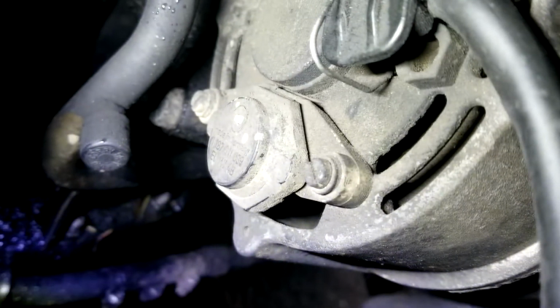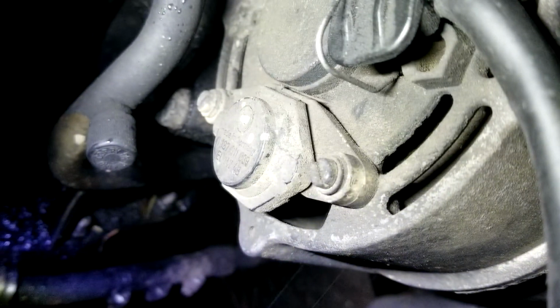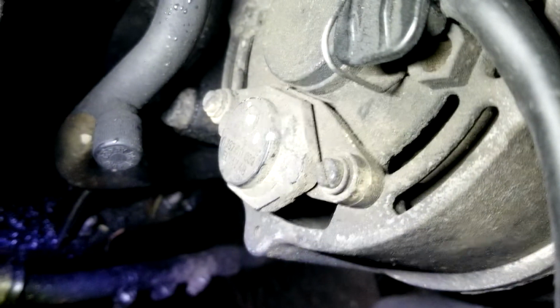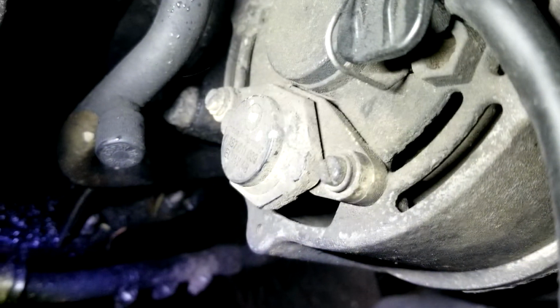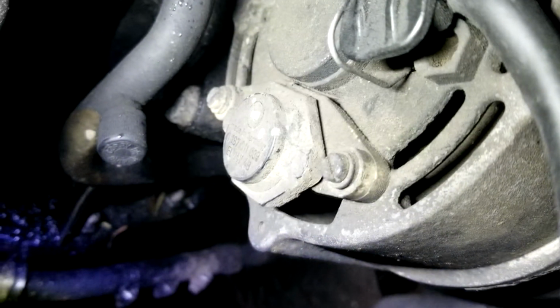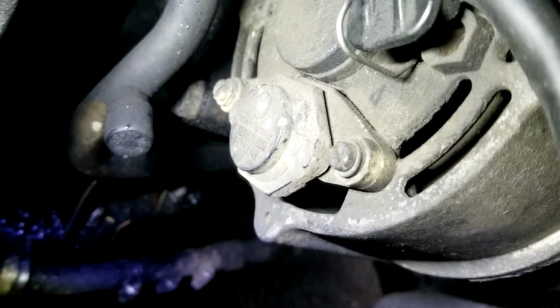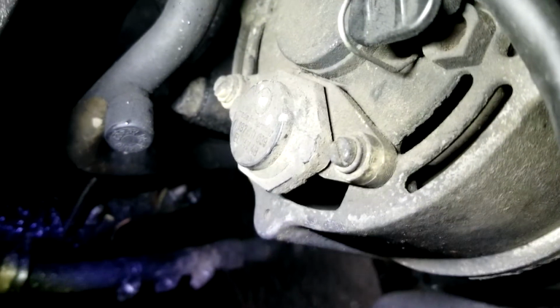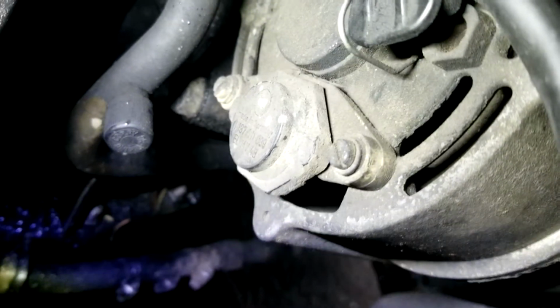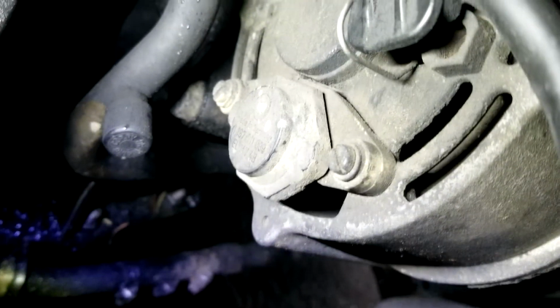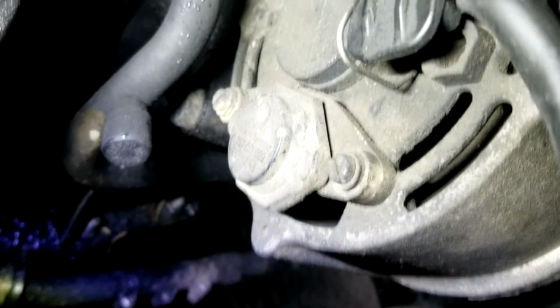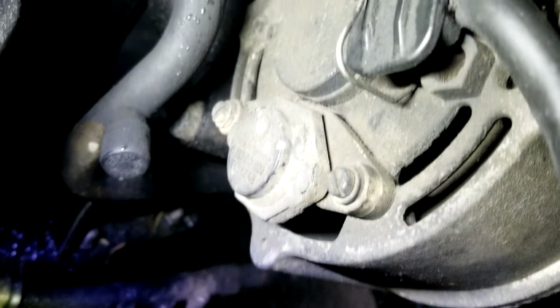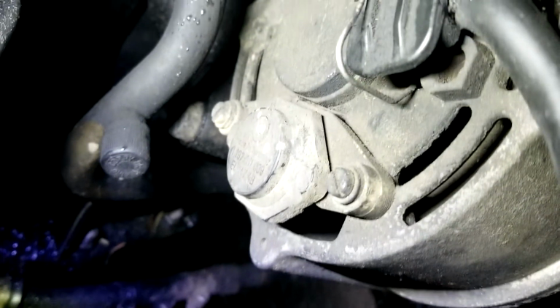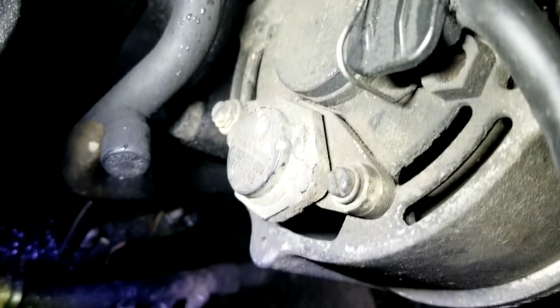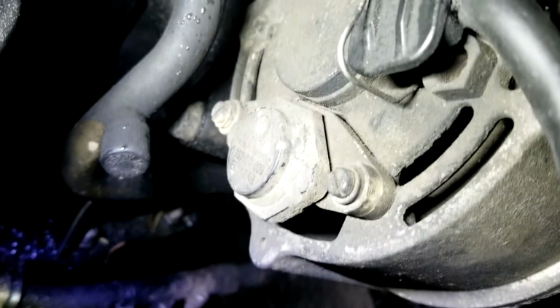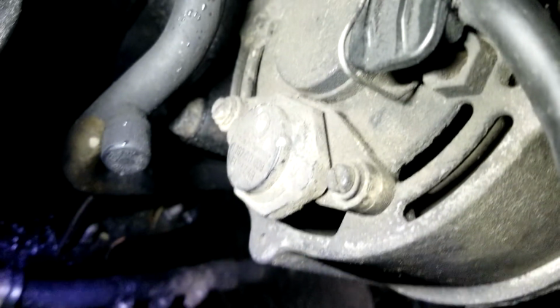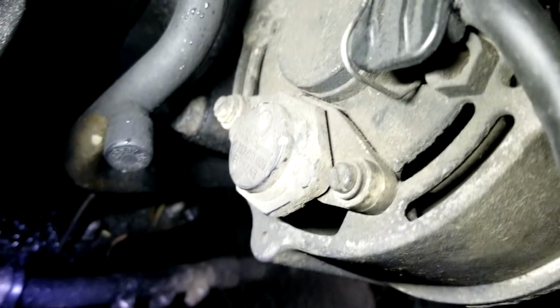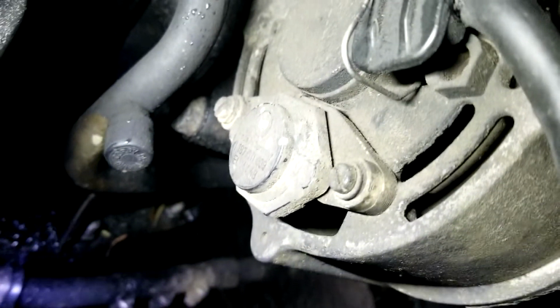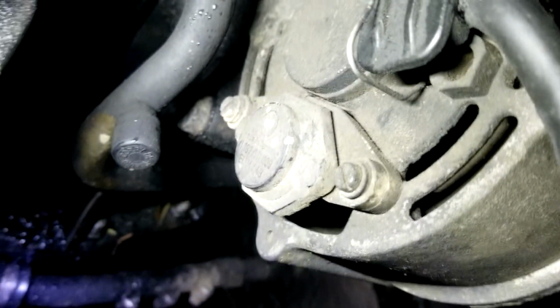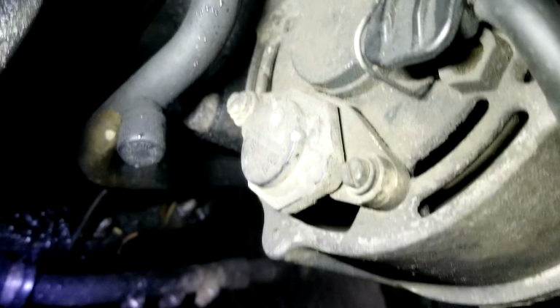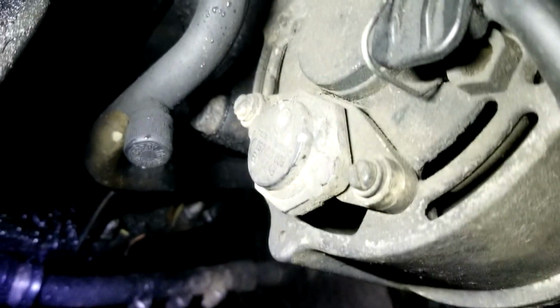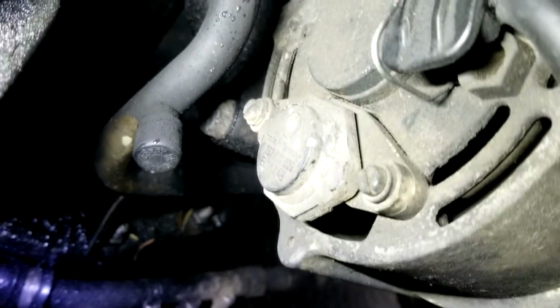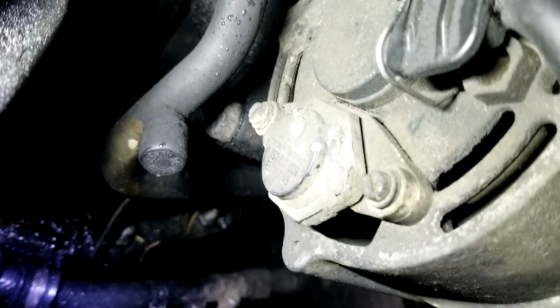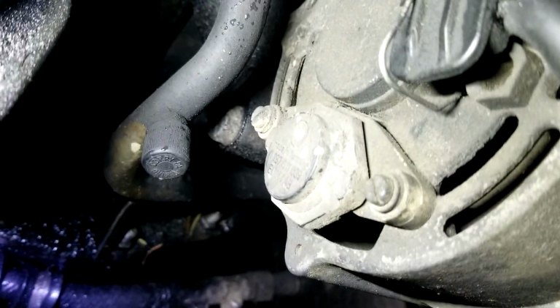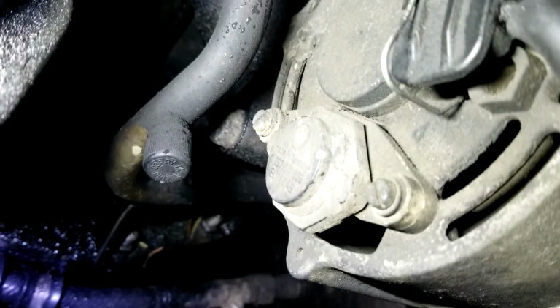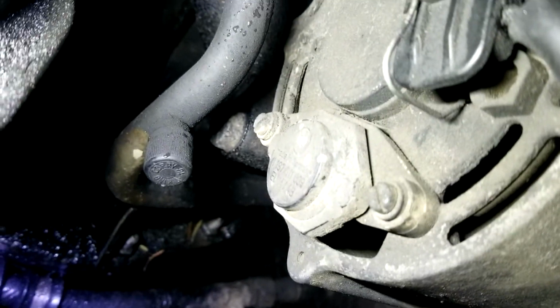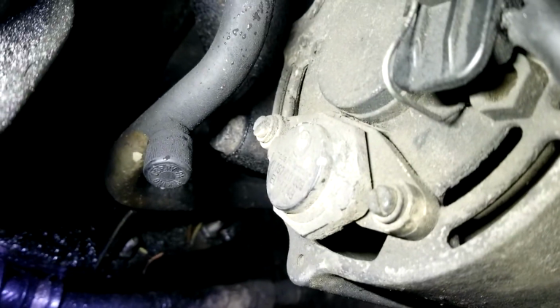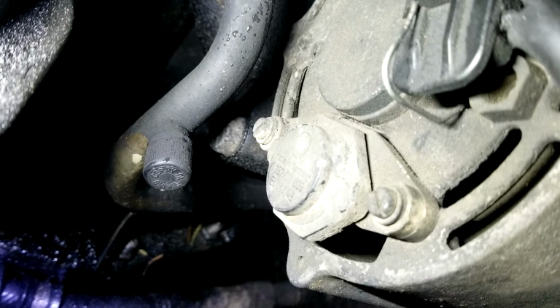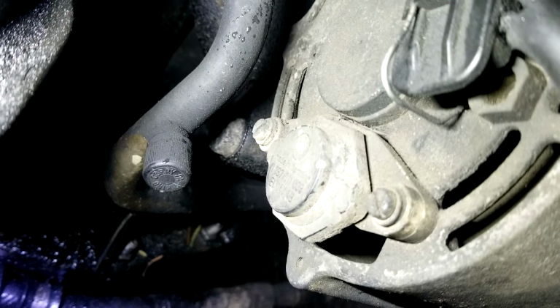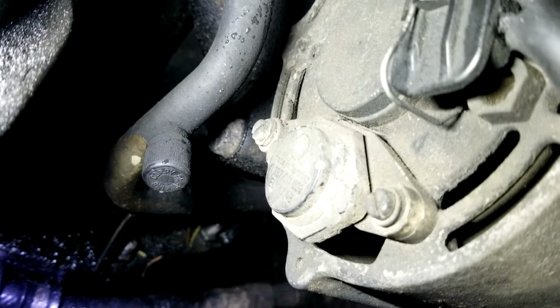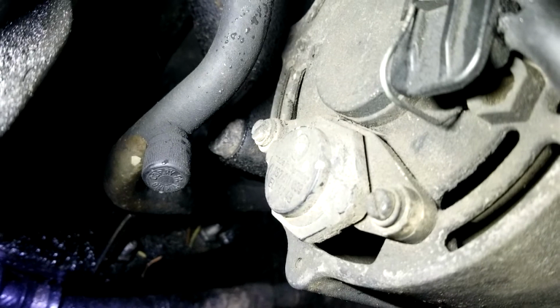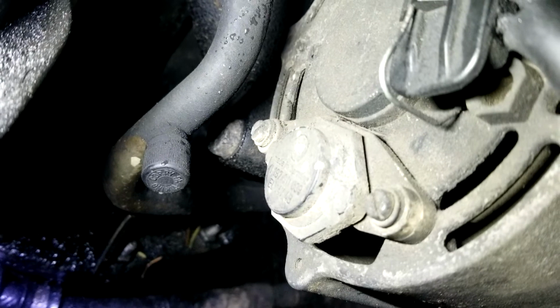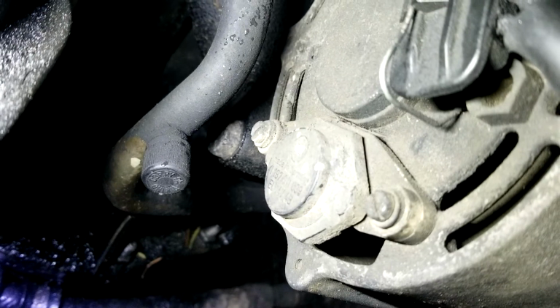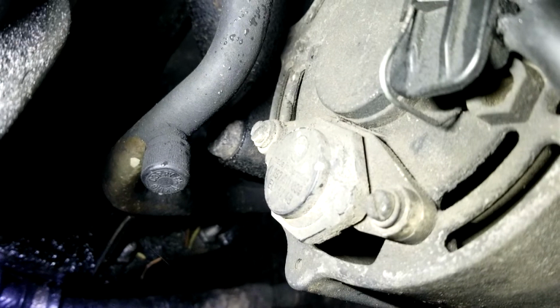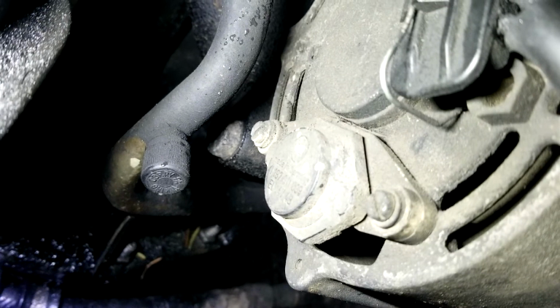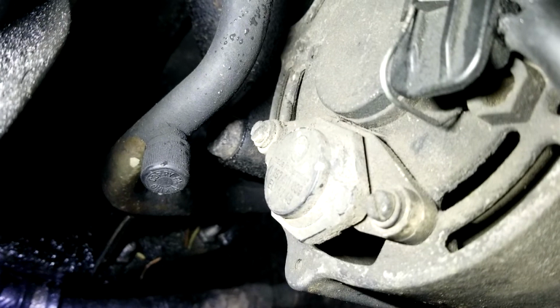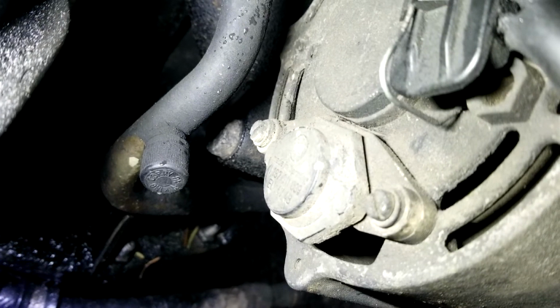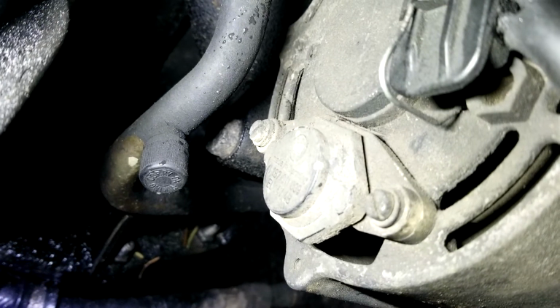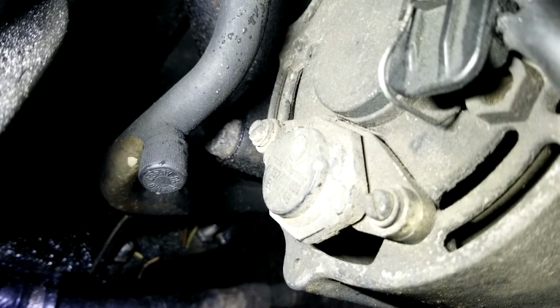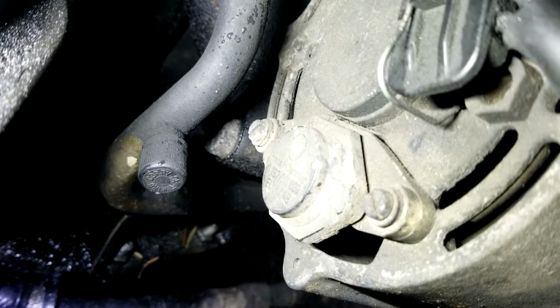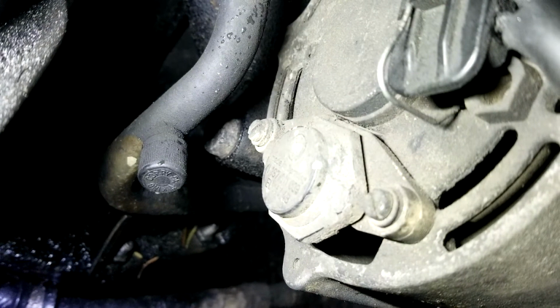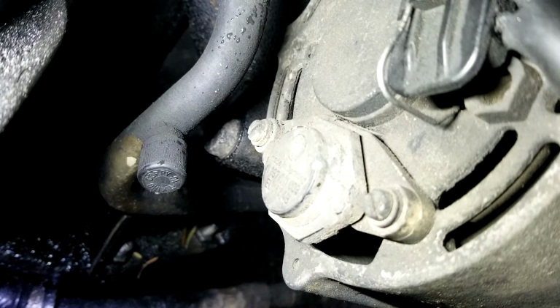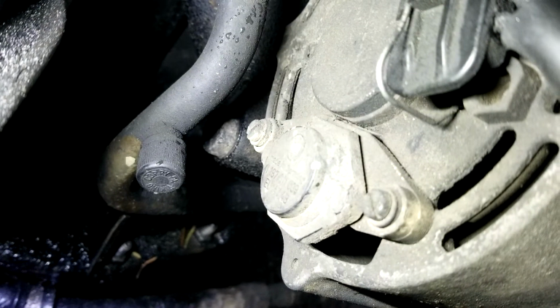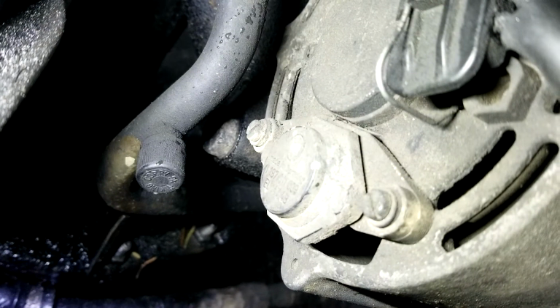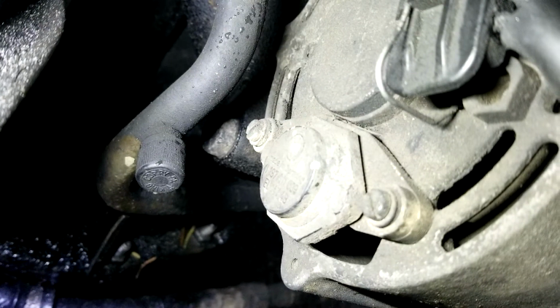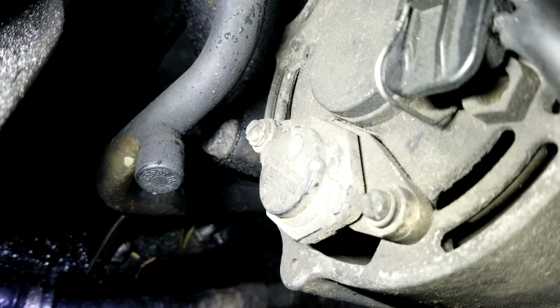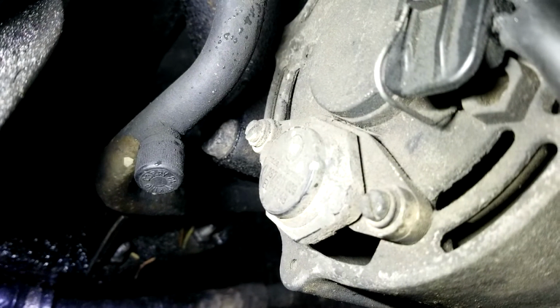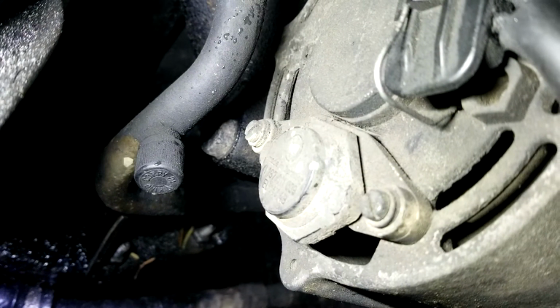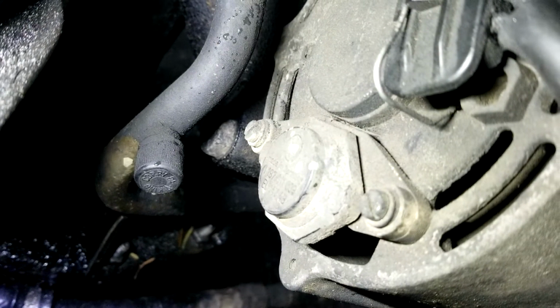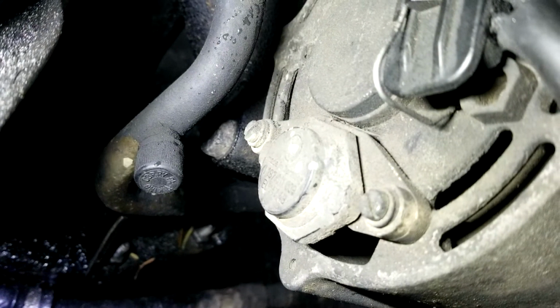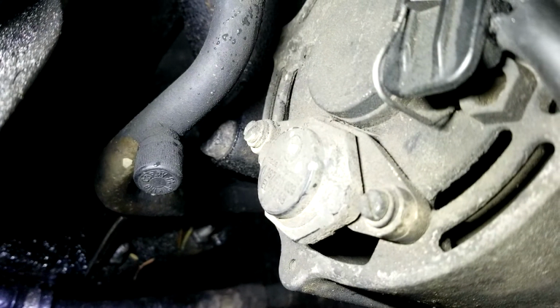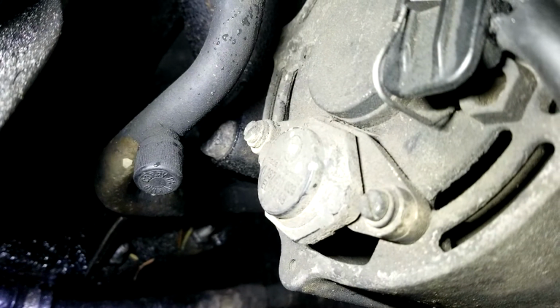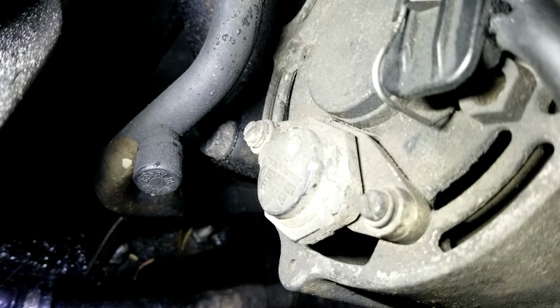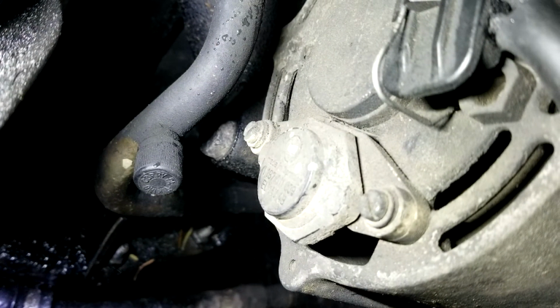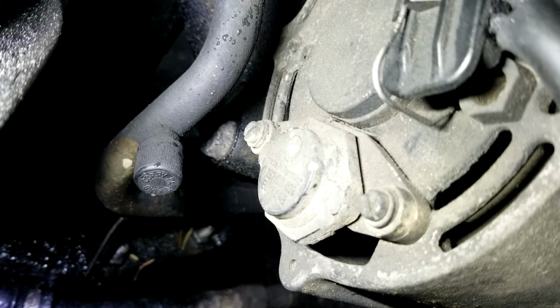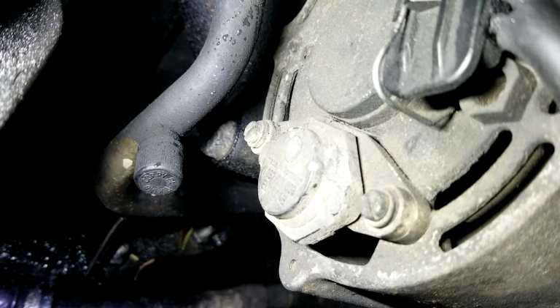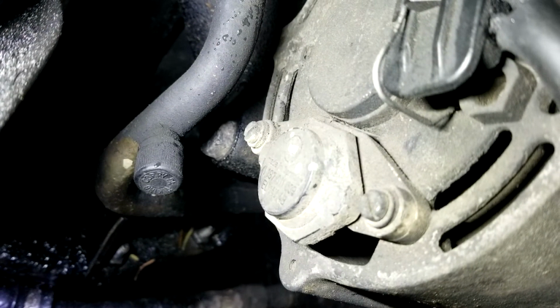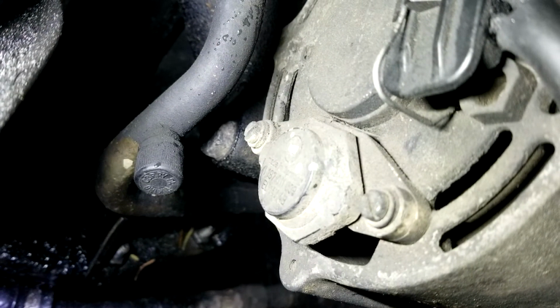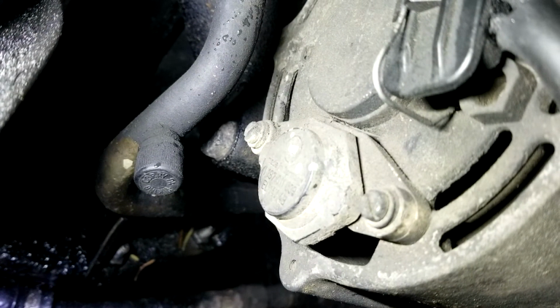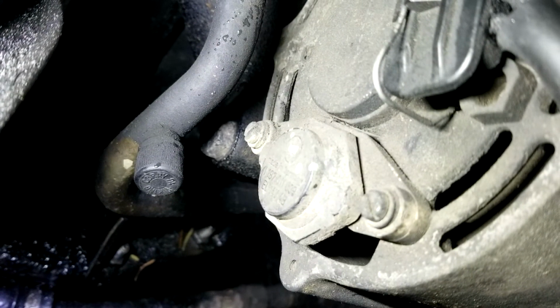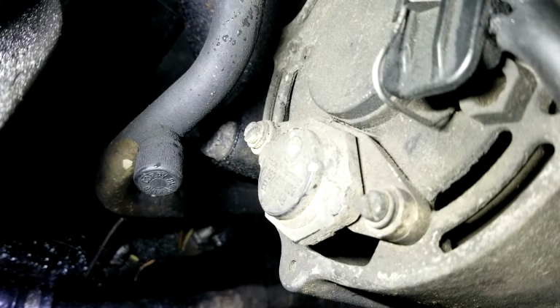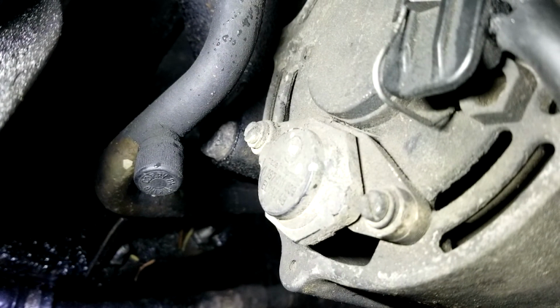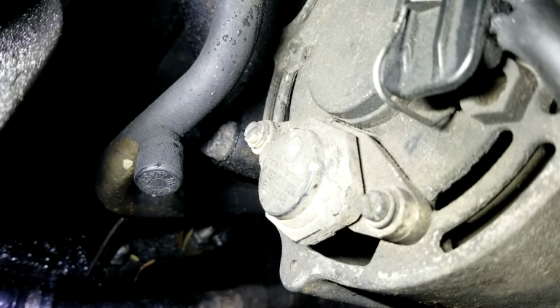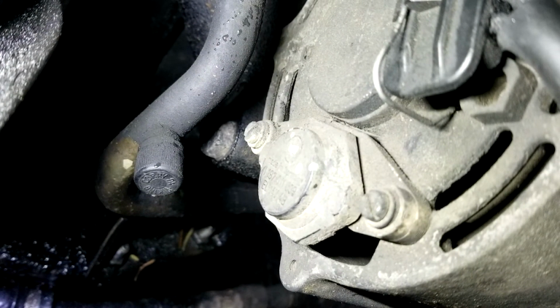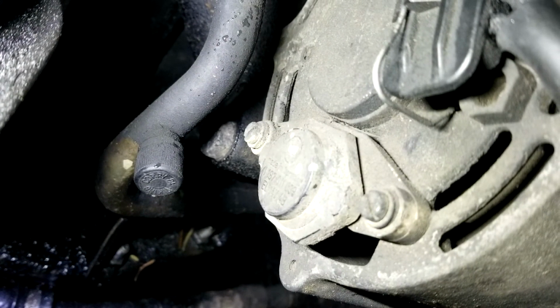It's just those two right there. Should be pretty easy. Let's get that installed and then retest it.